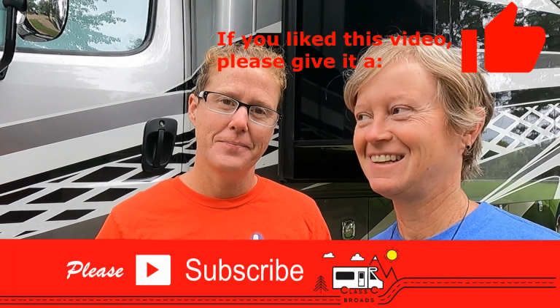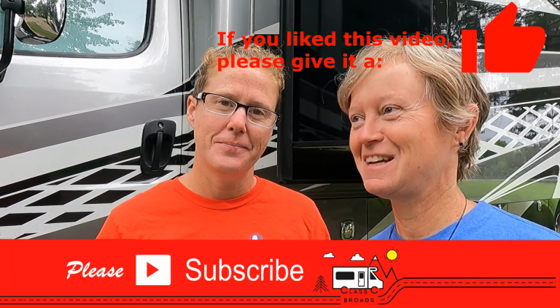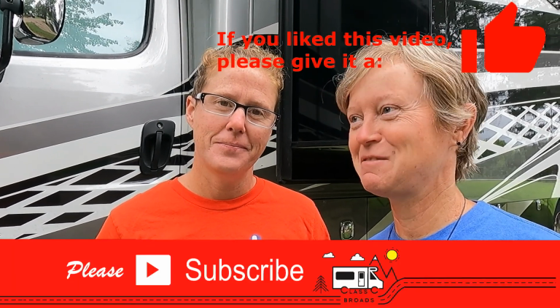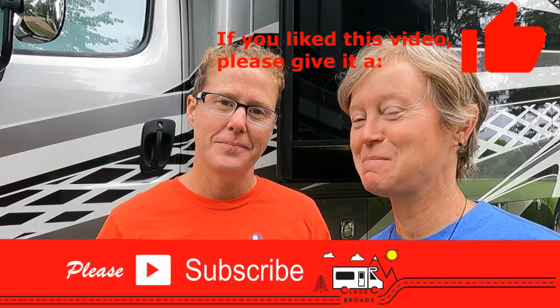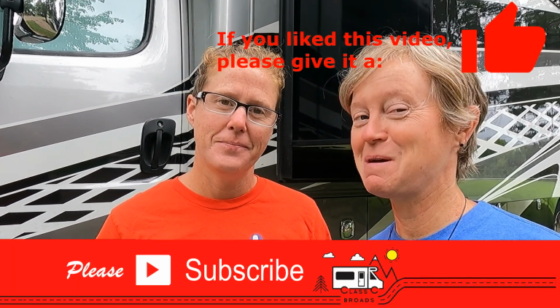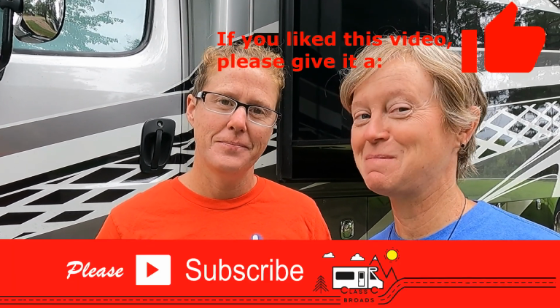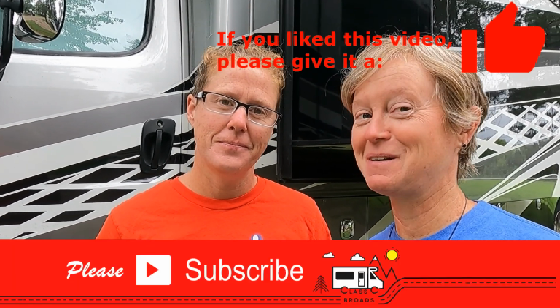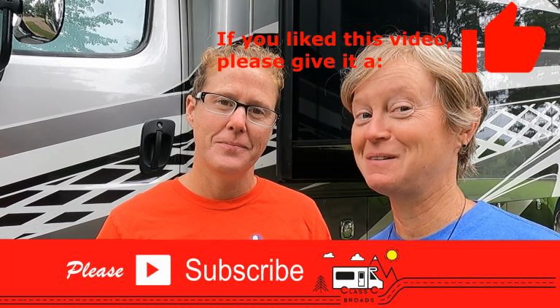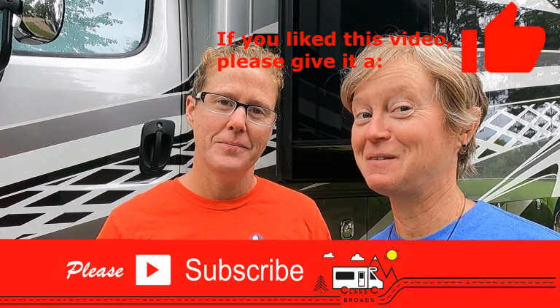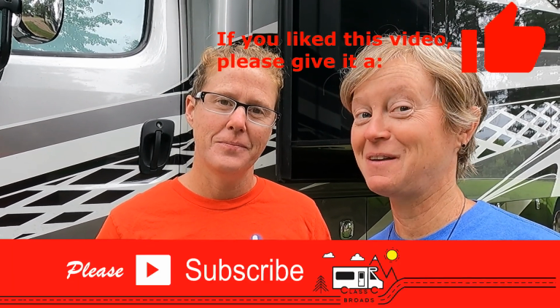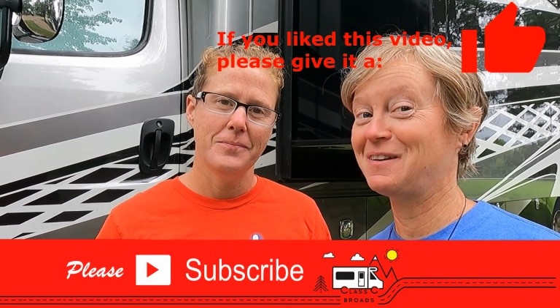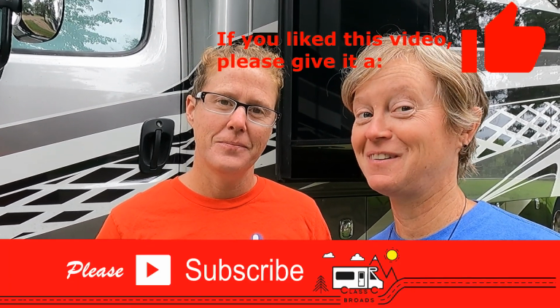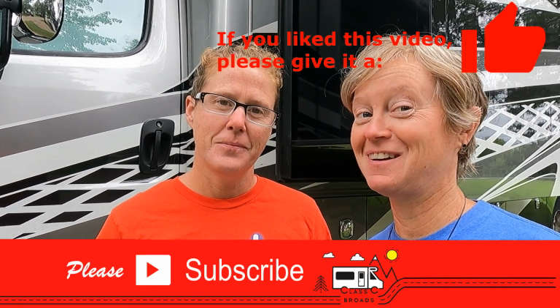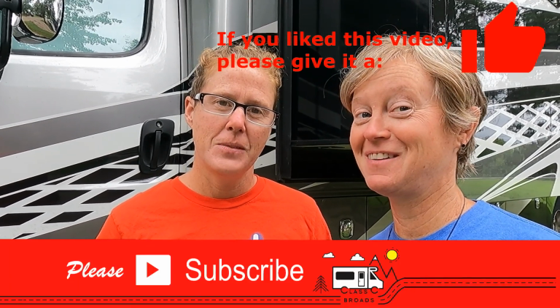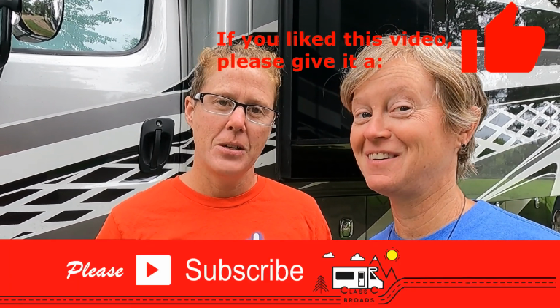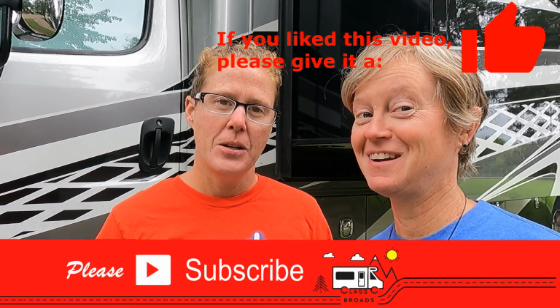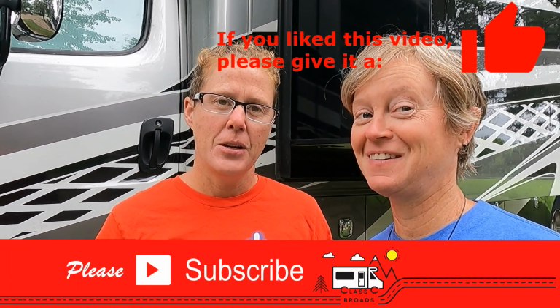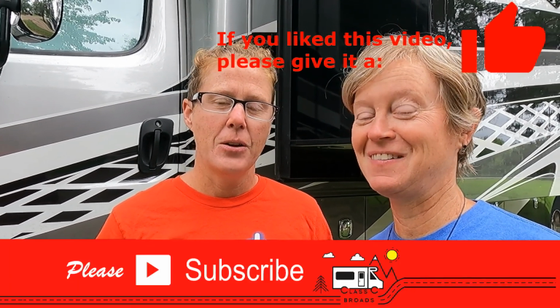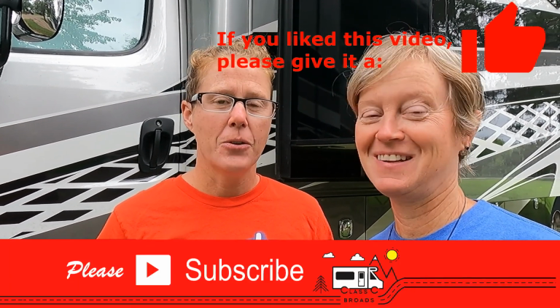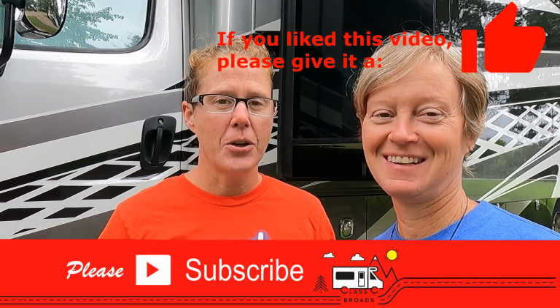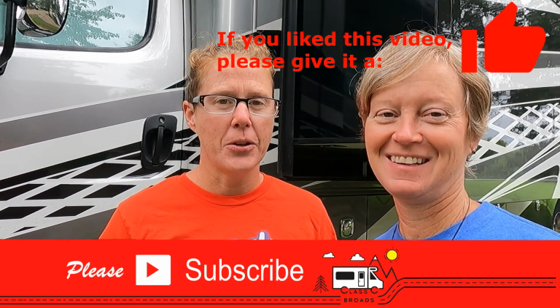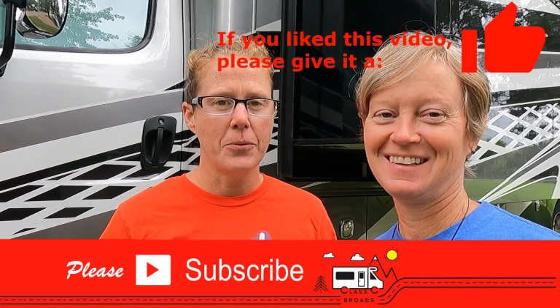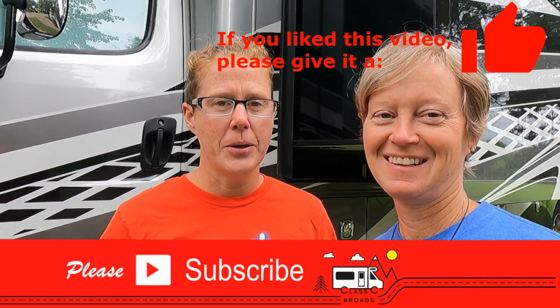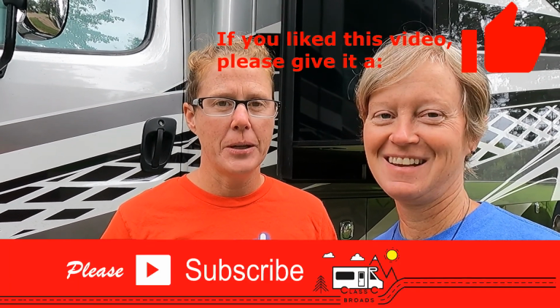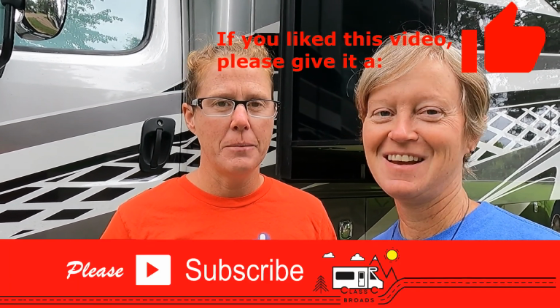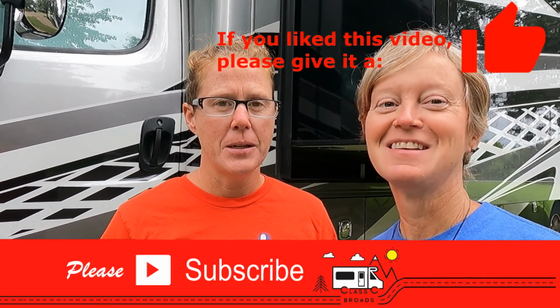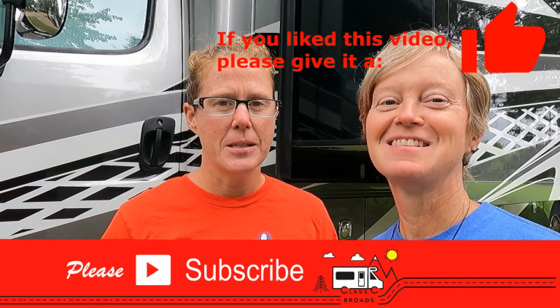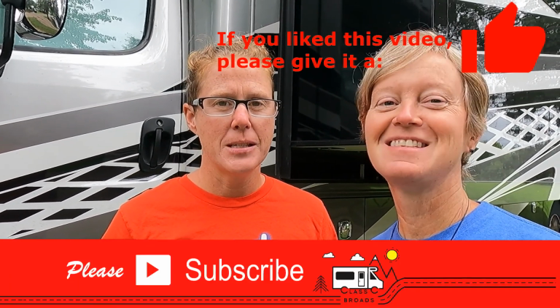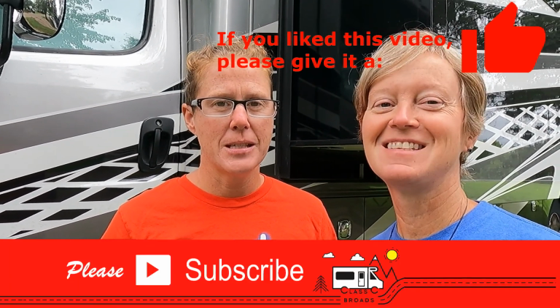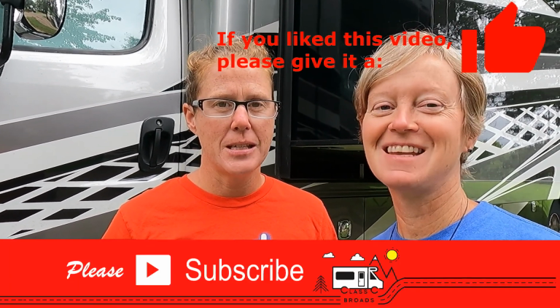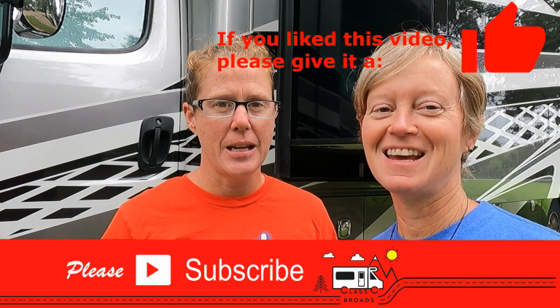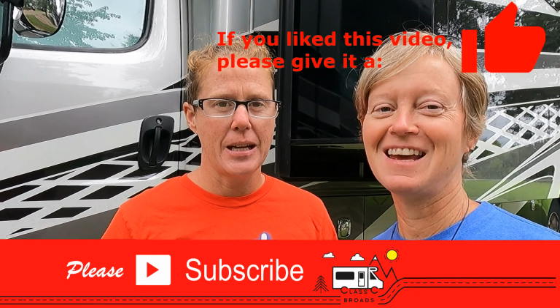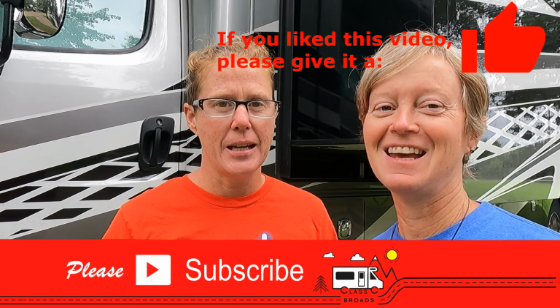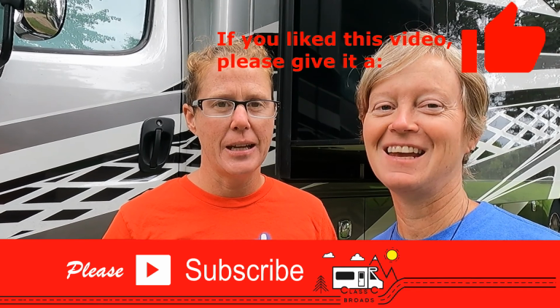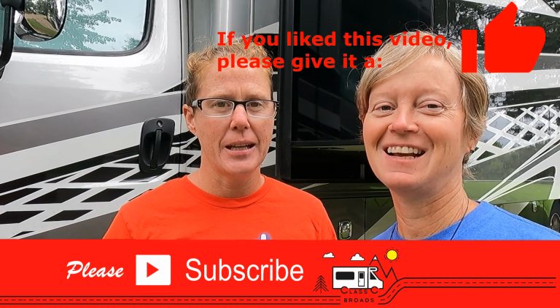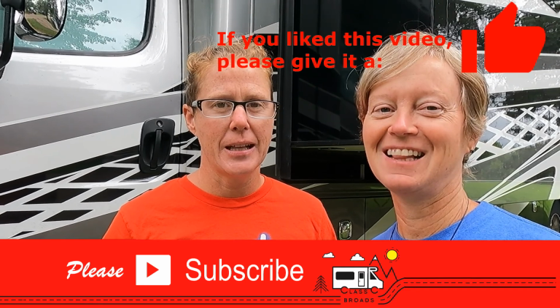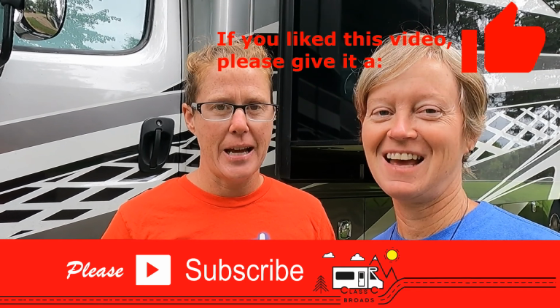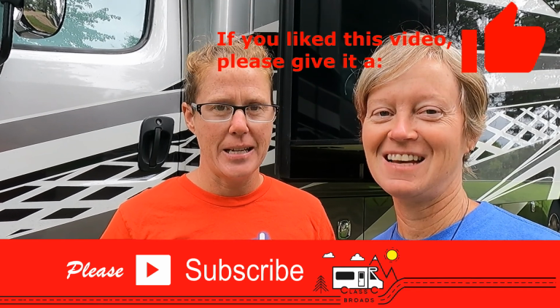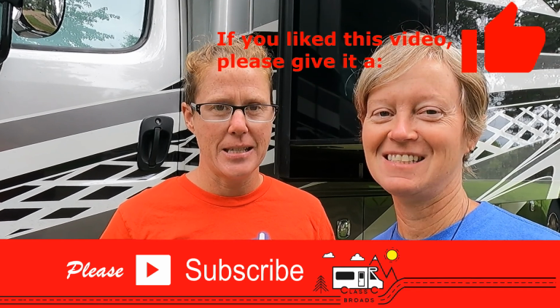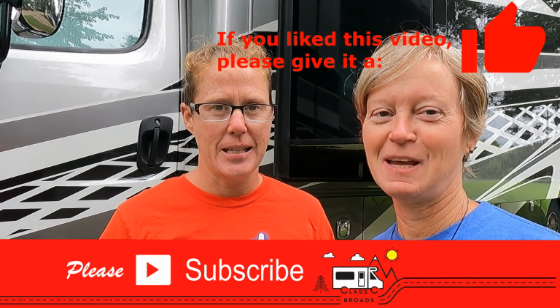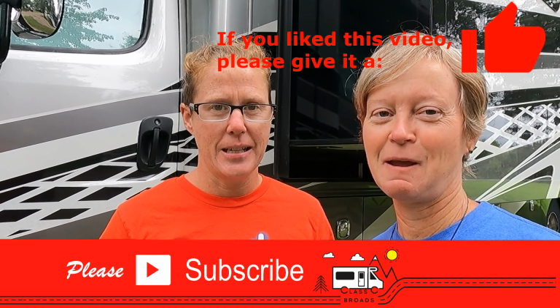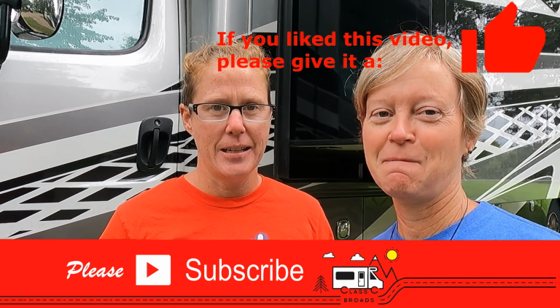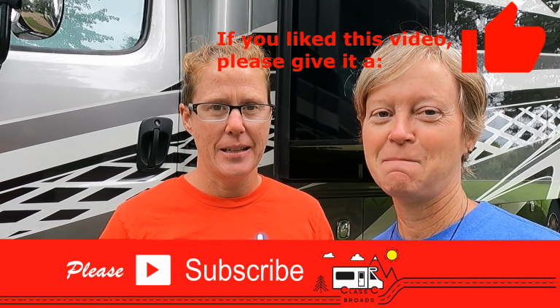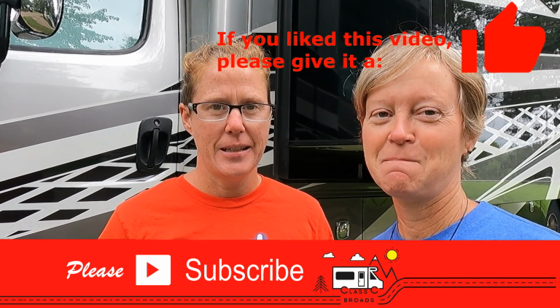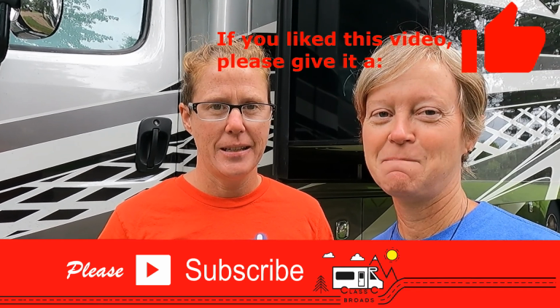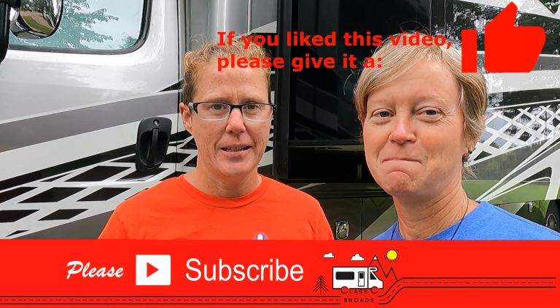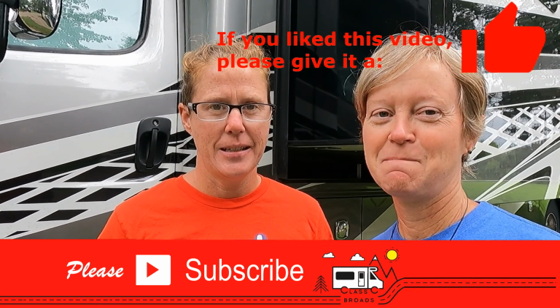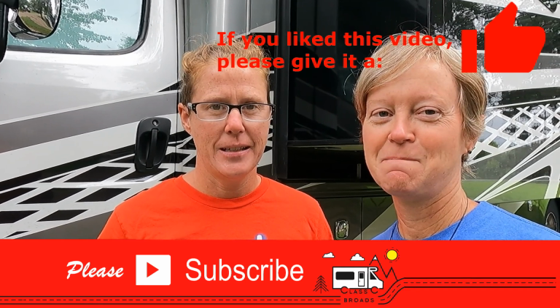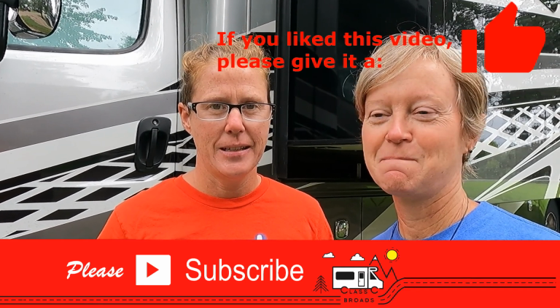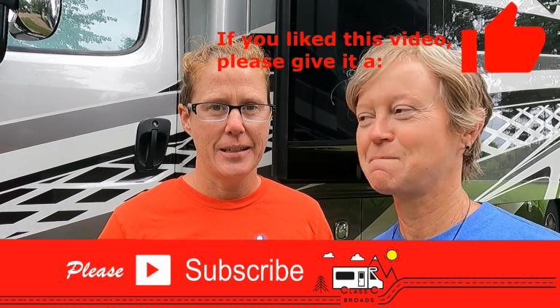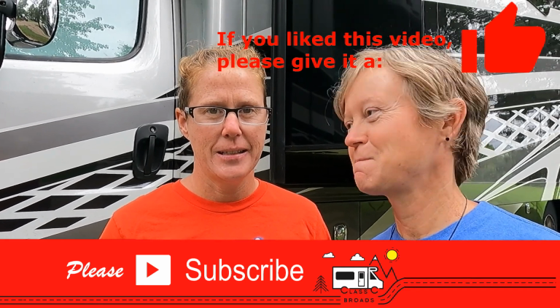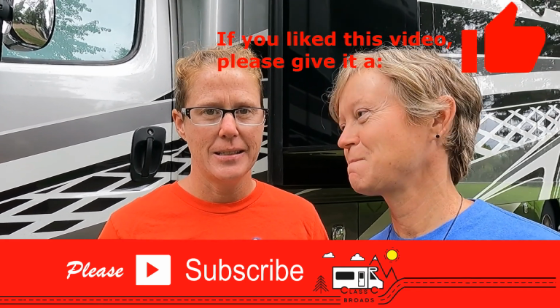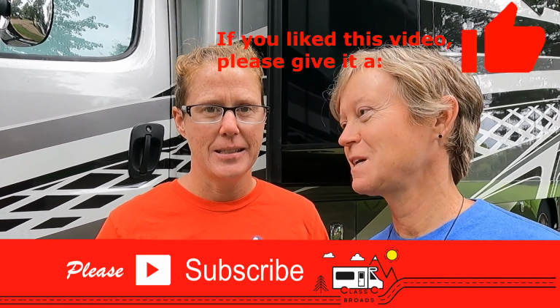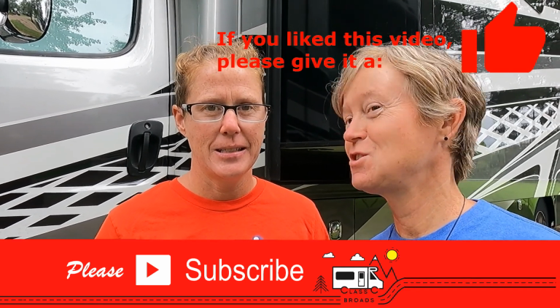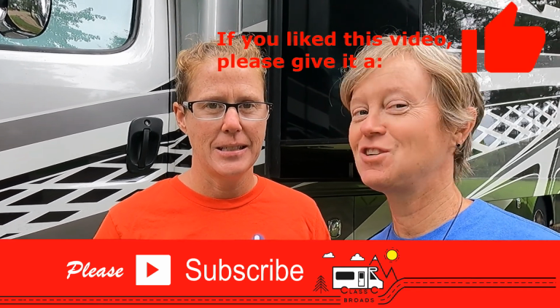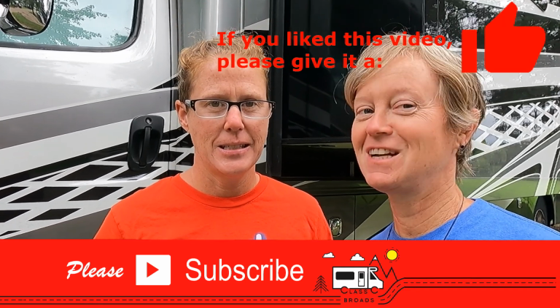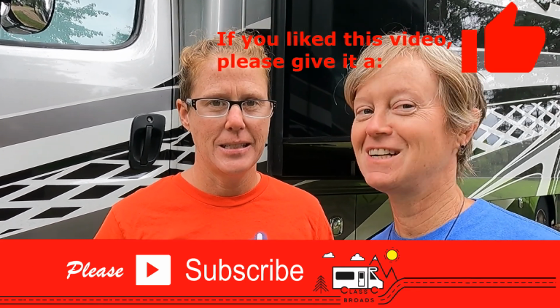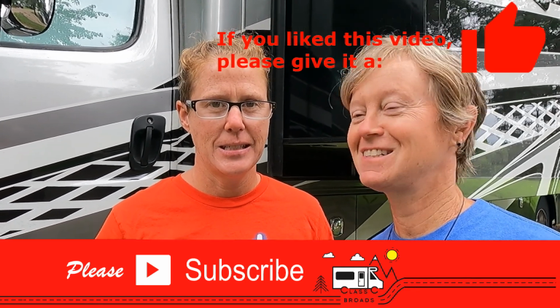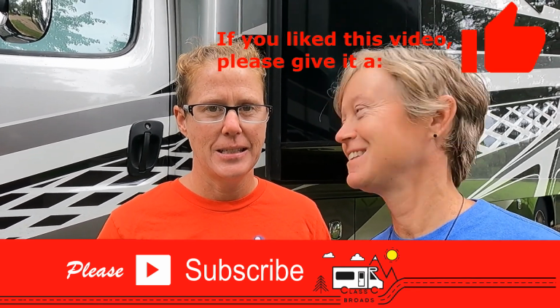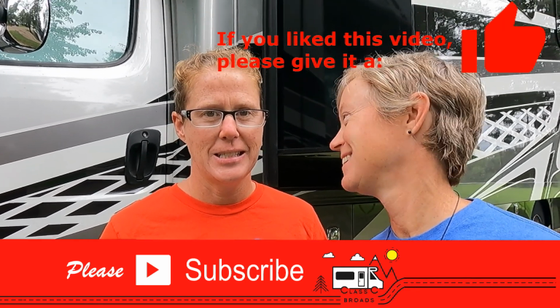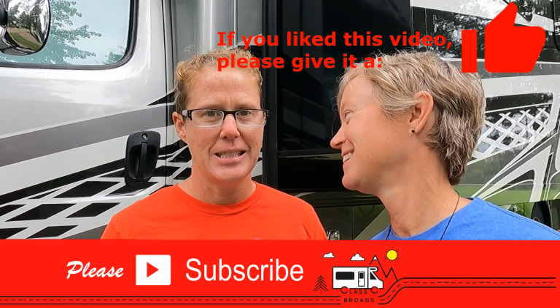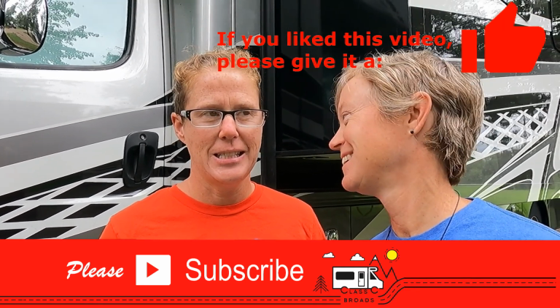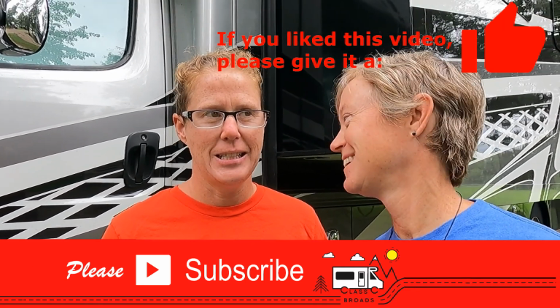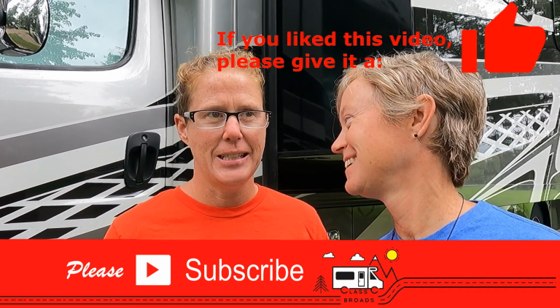Remember, whether you're on the road or on the web, stay classy. Cheers!